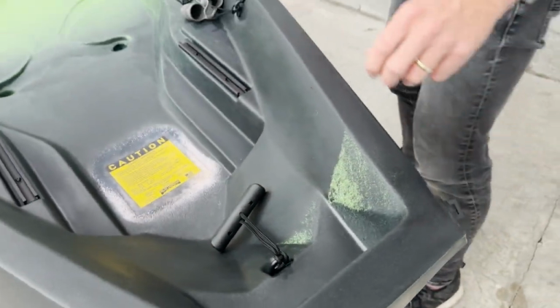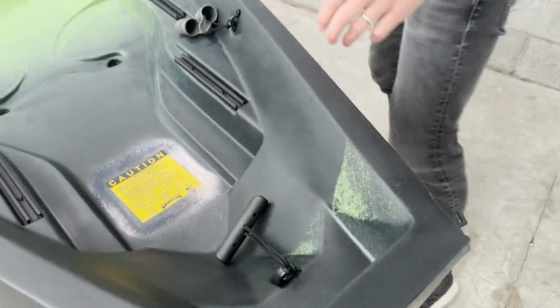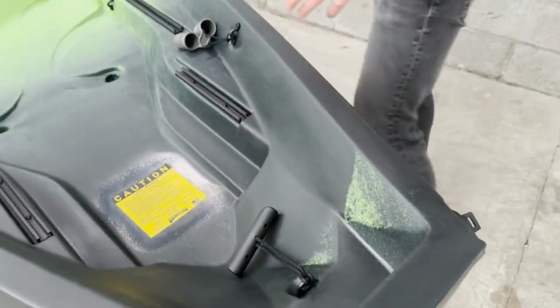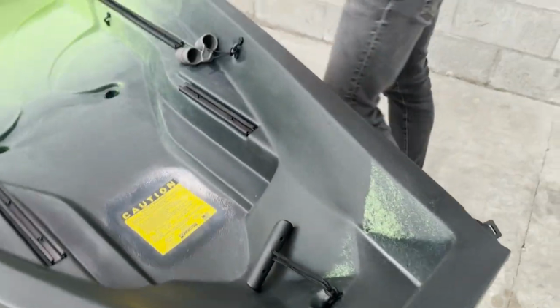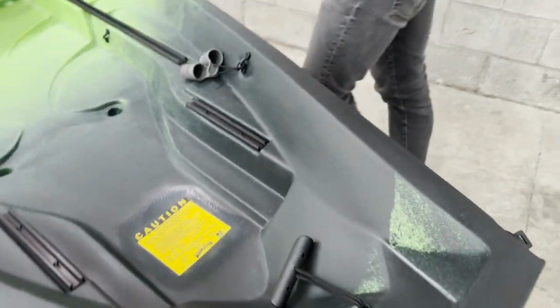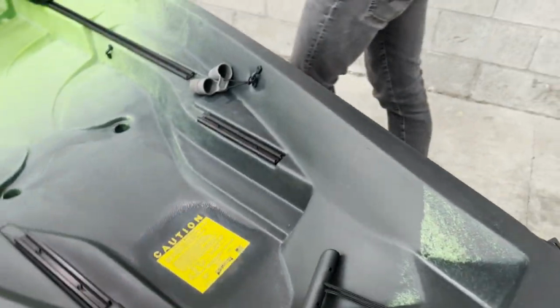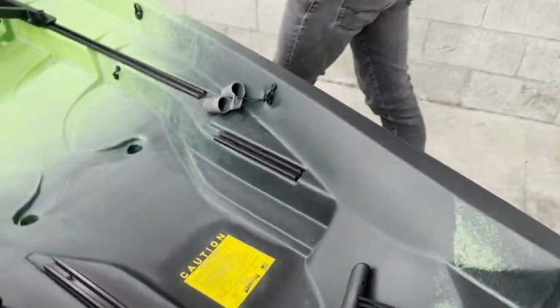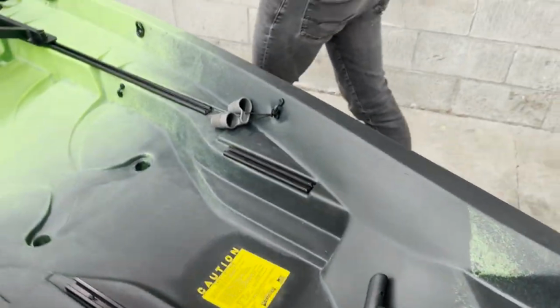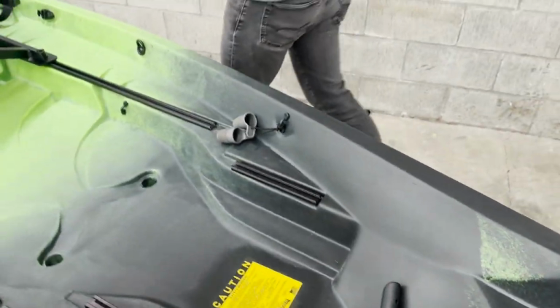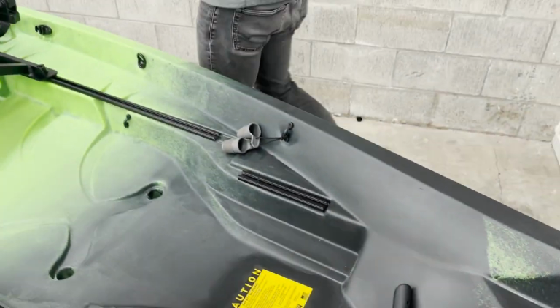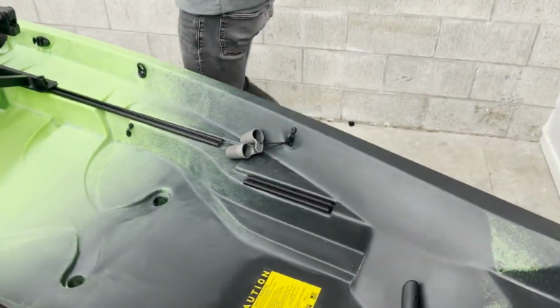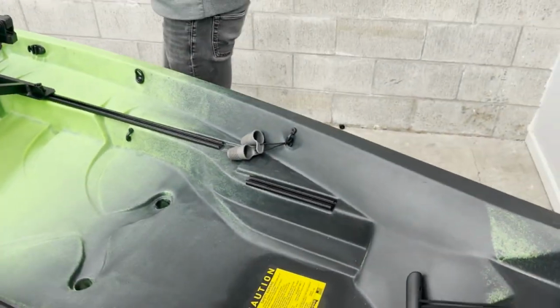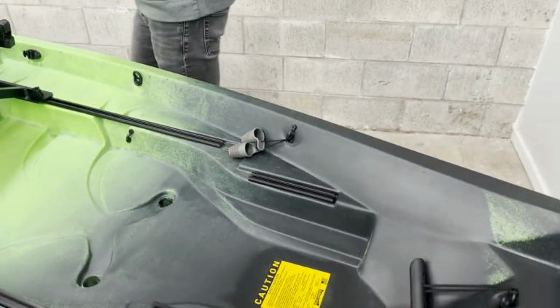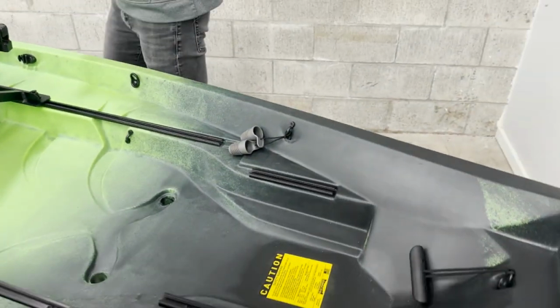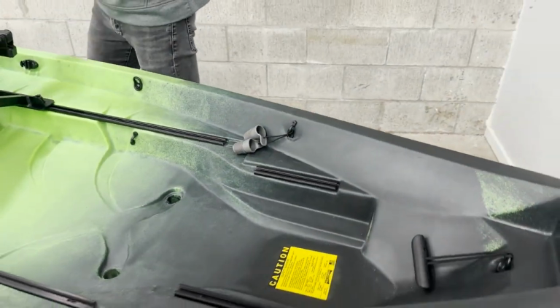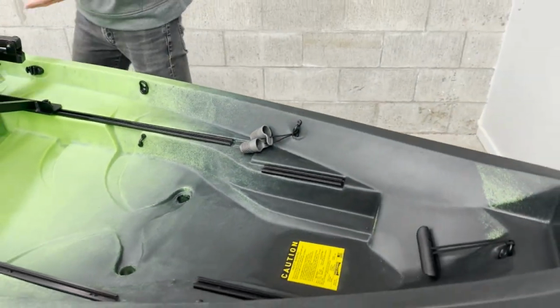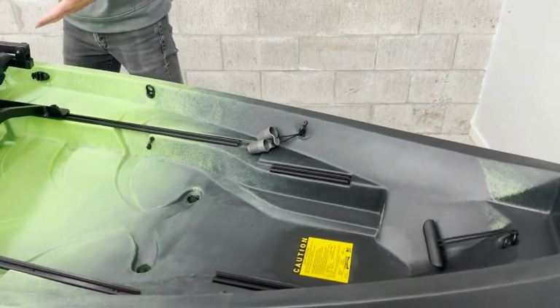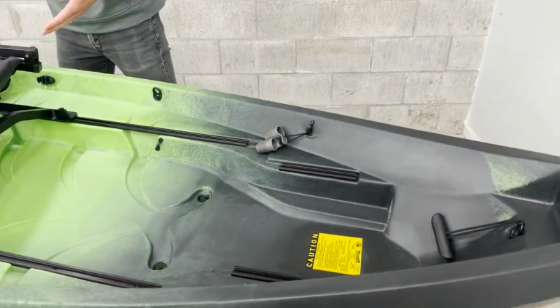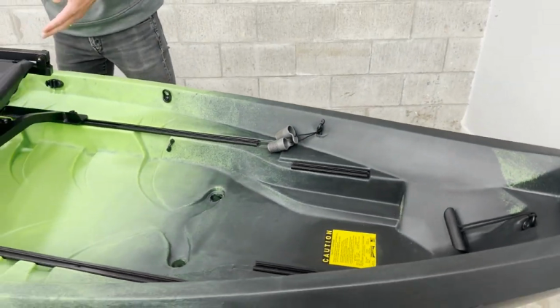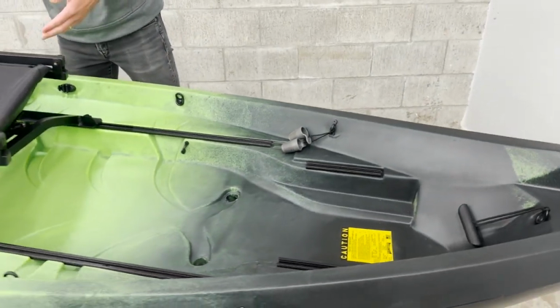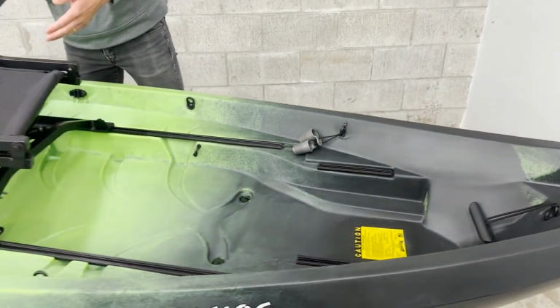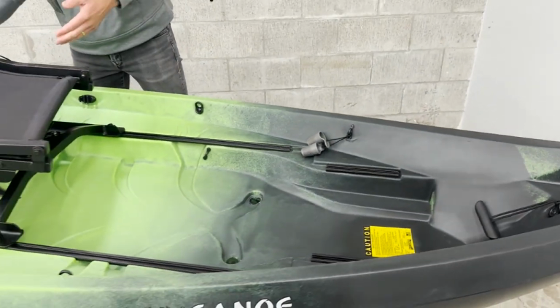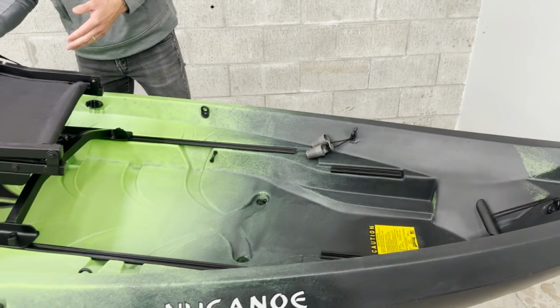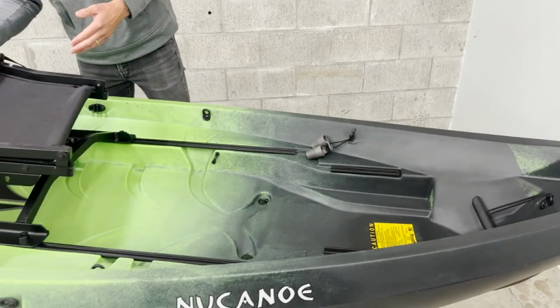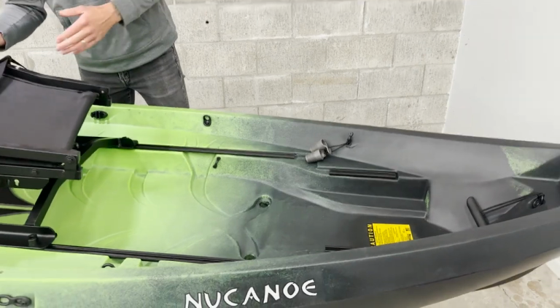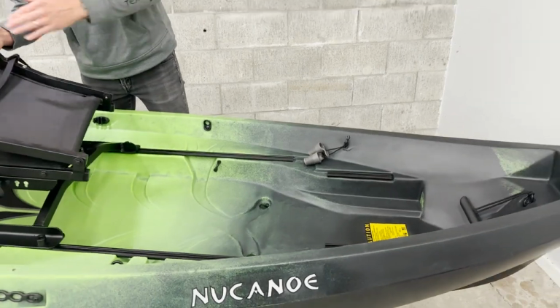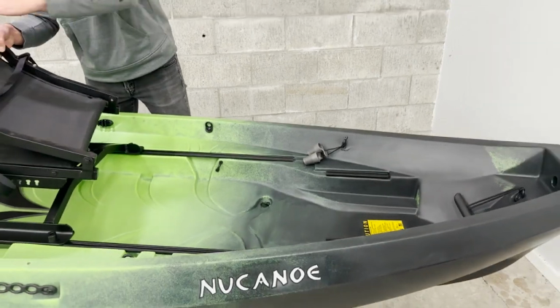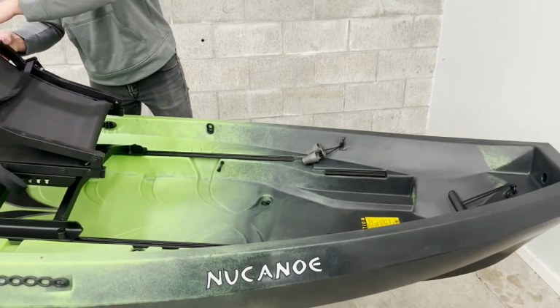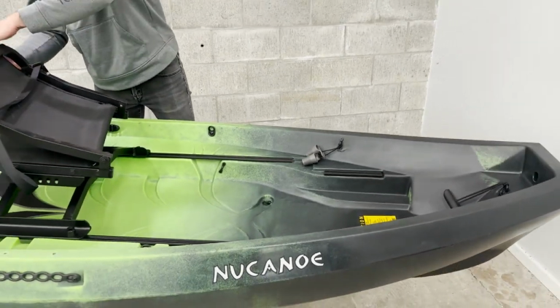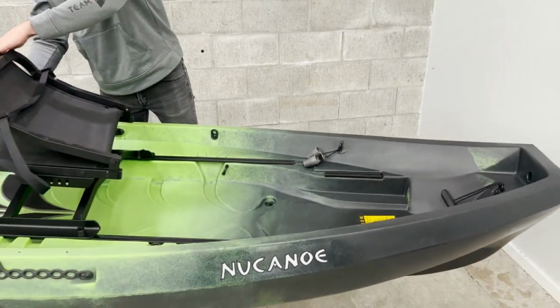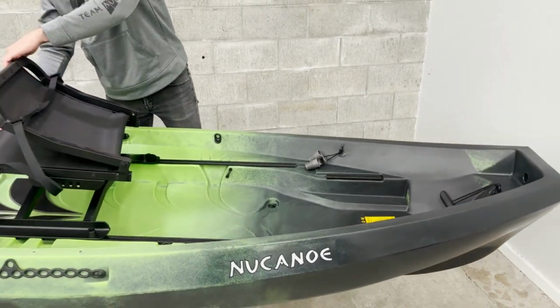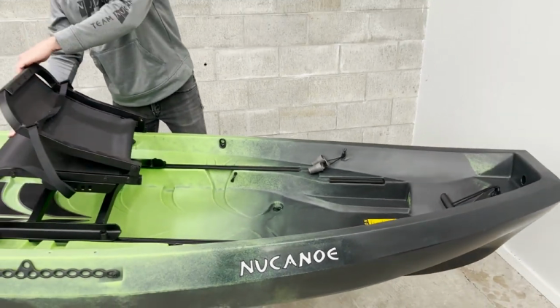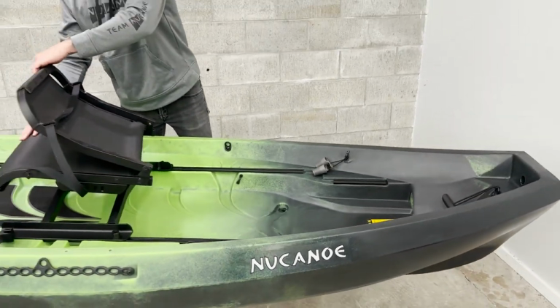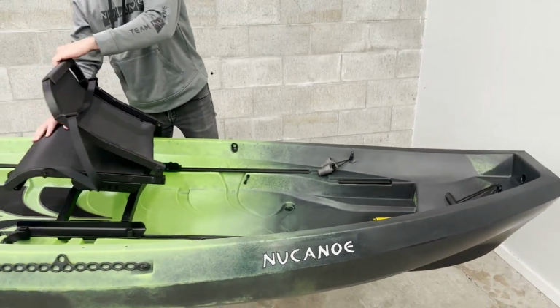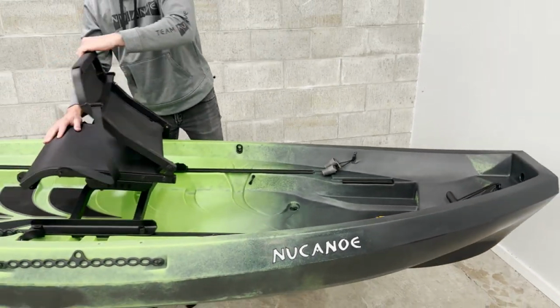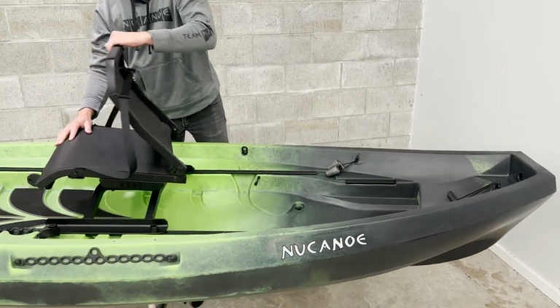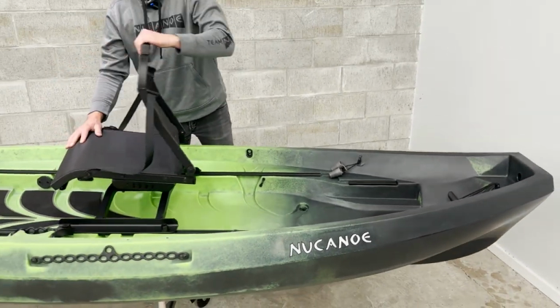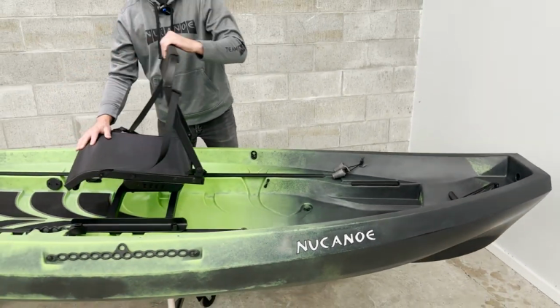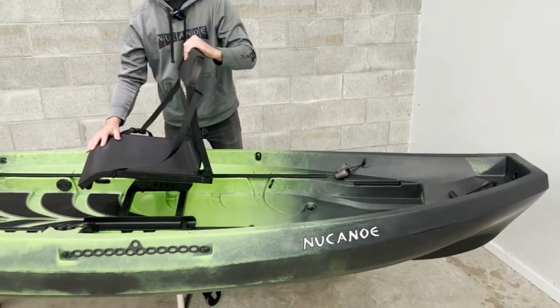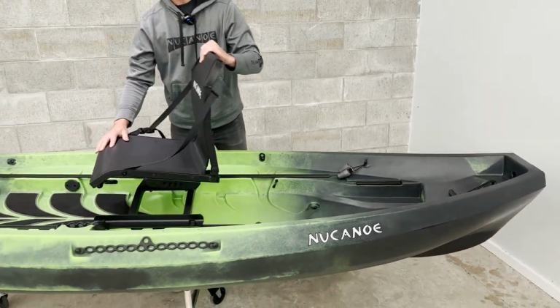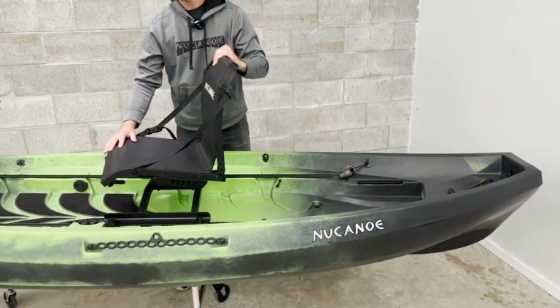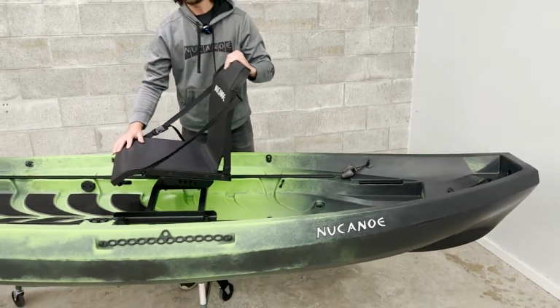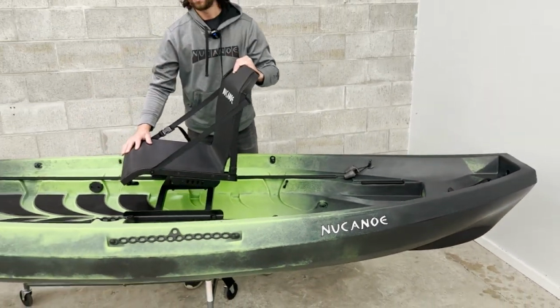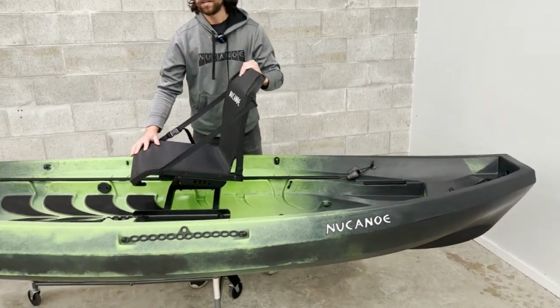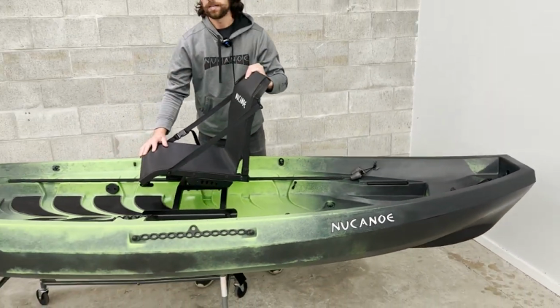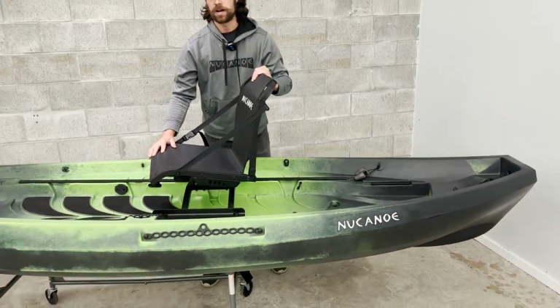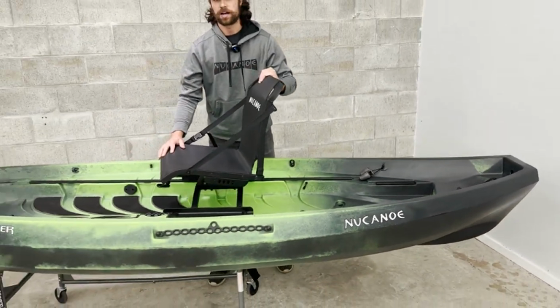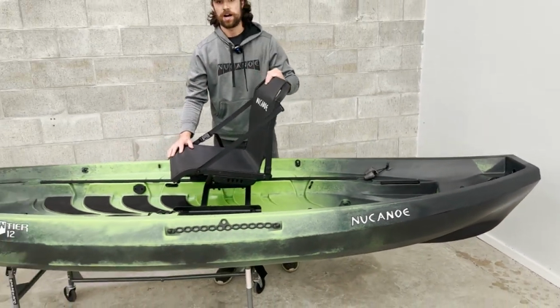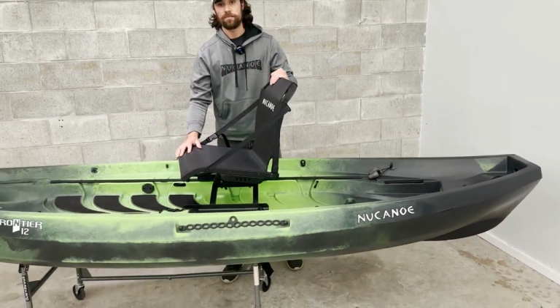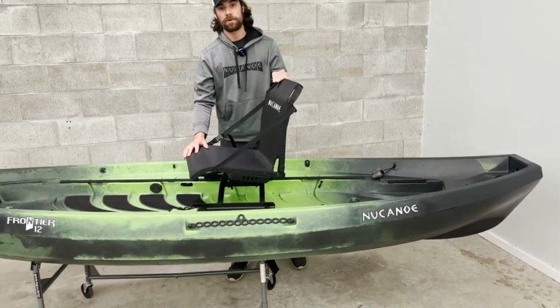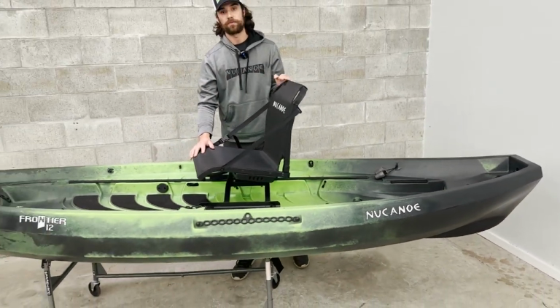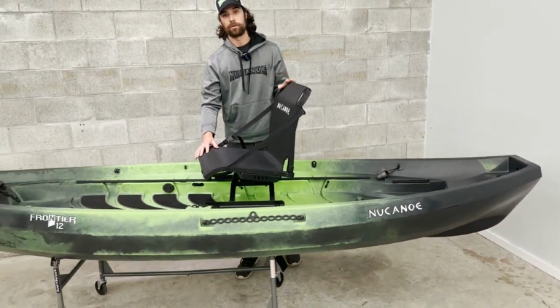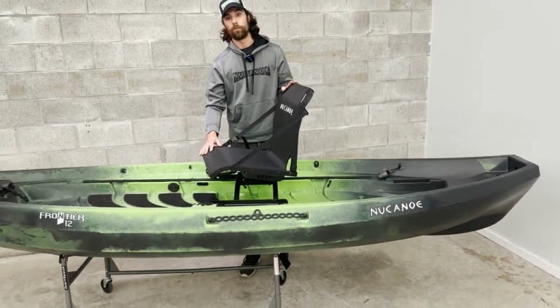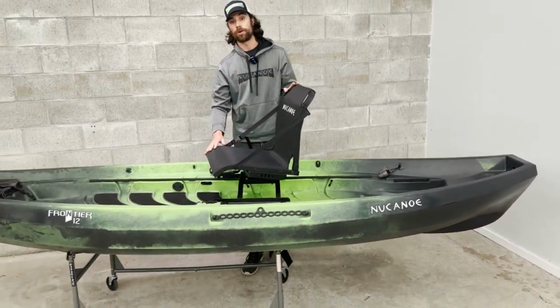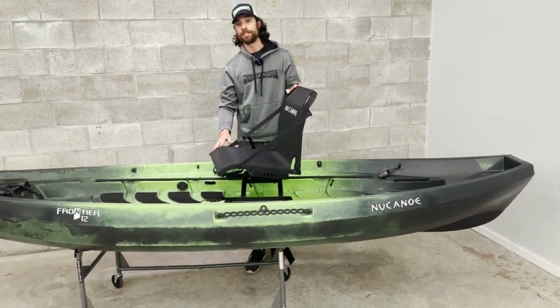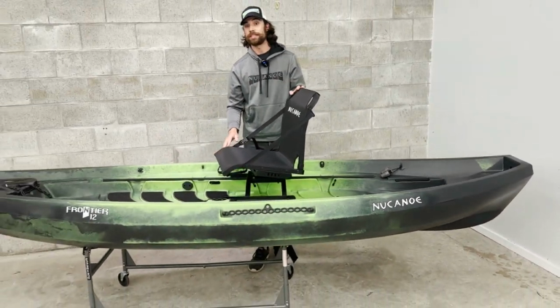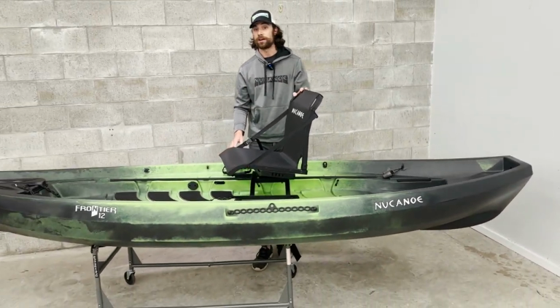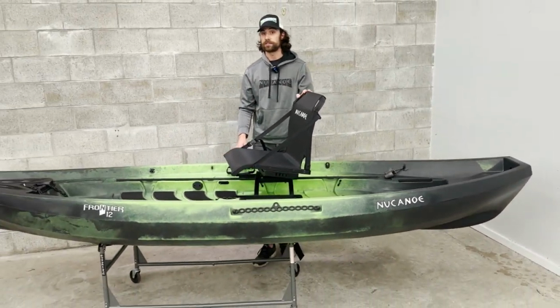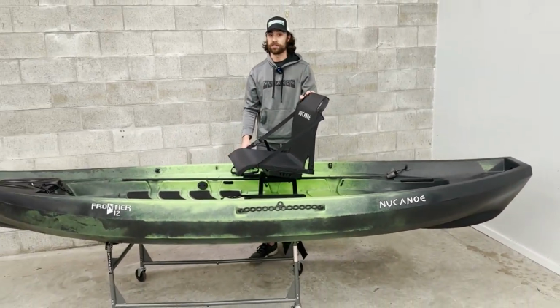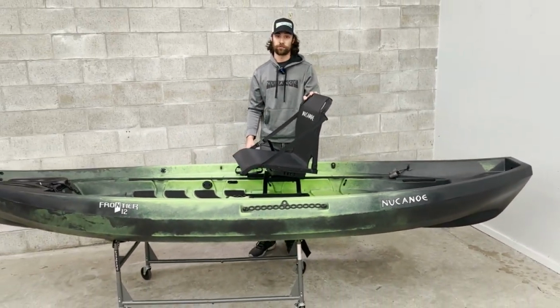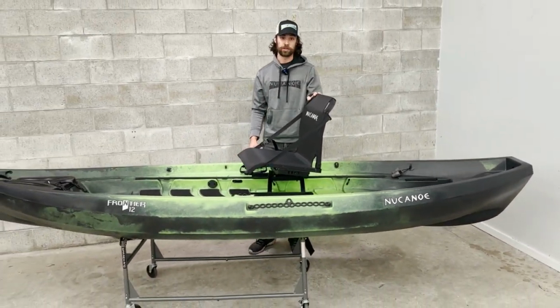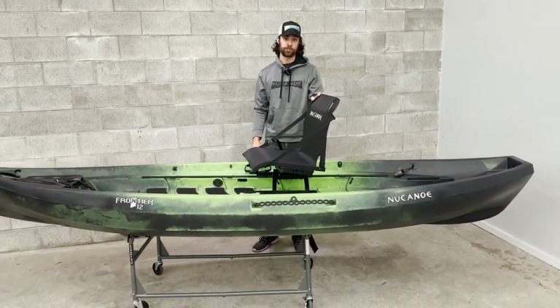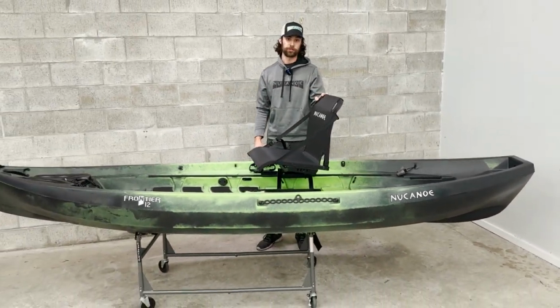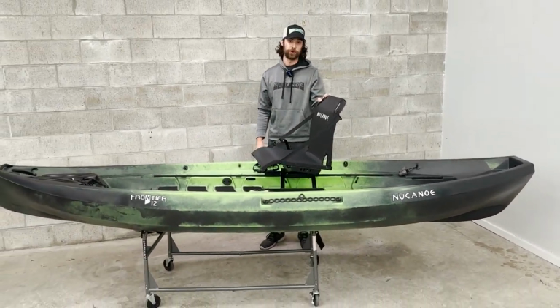So that's going to be a look at the built-in details on the Frontier 12. Go ahead and check out newcanoe.com for more details on the Frontier 12.